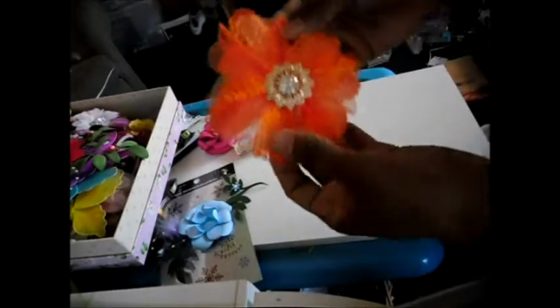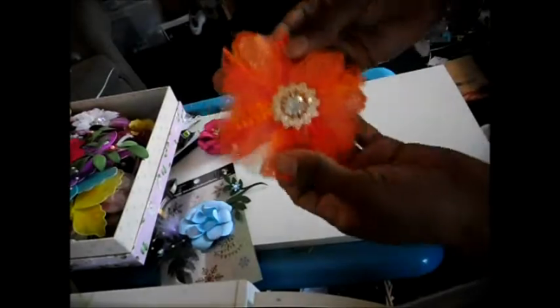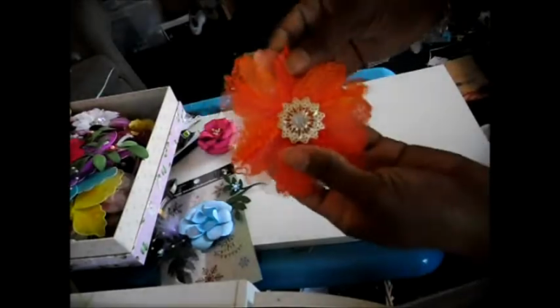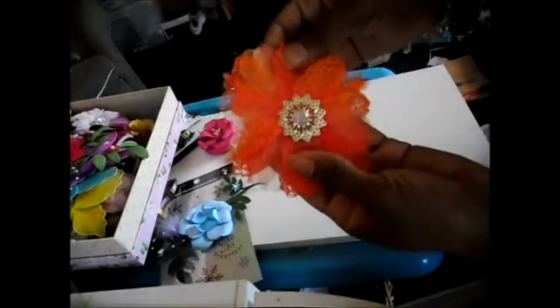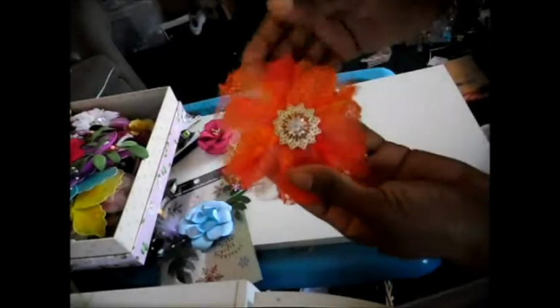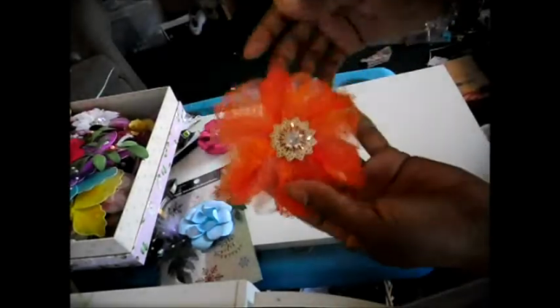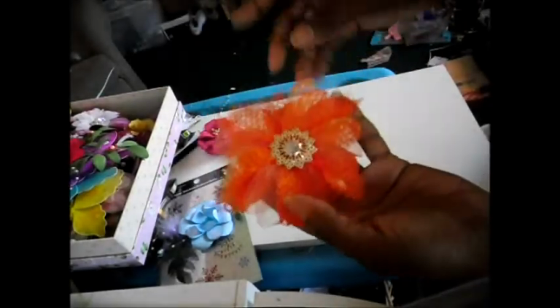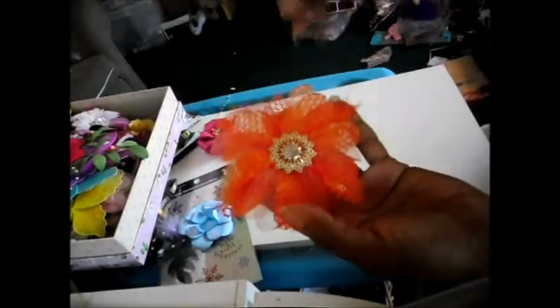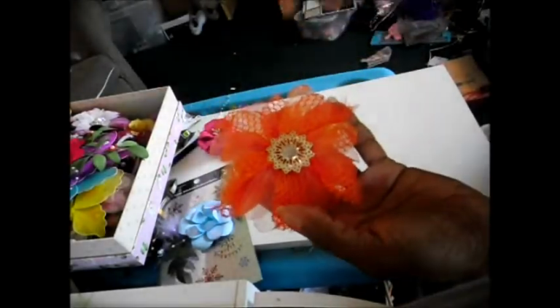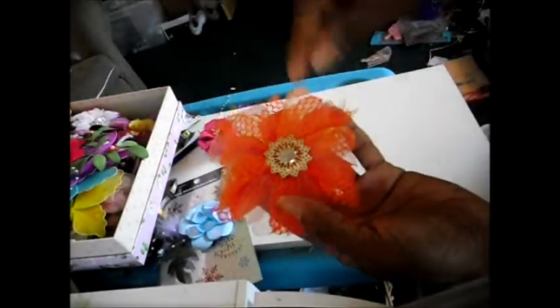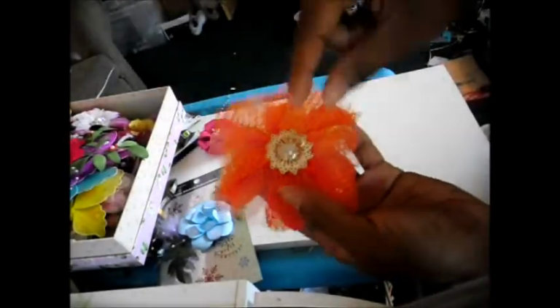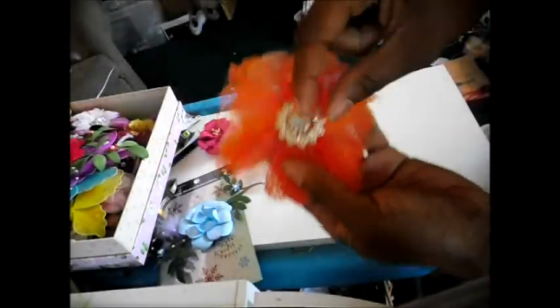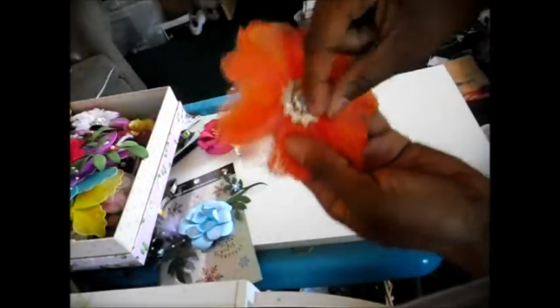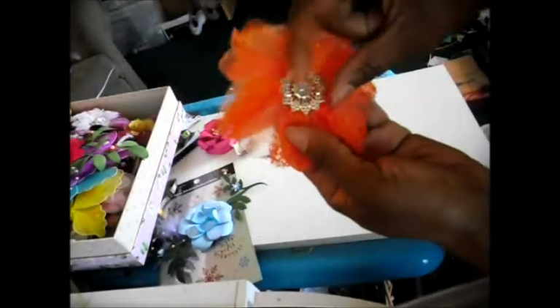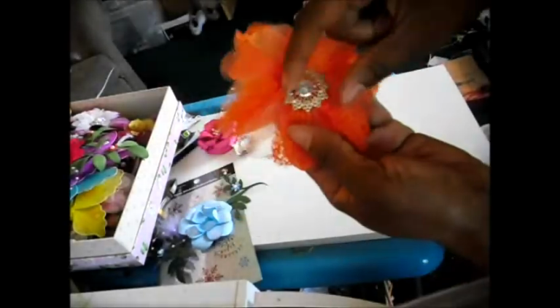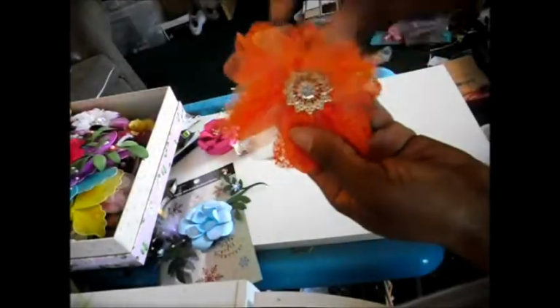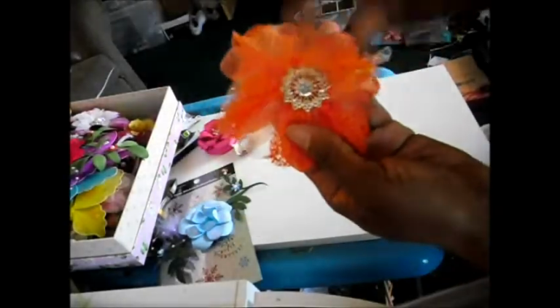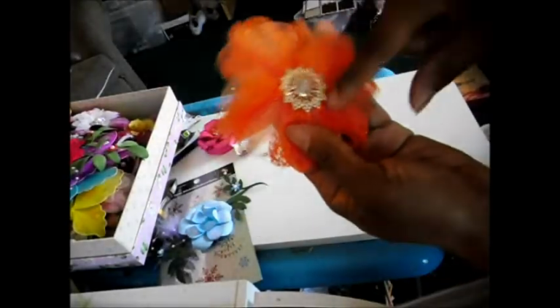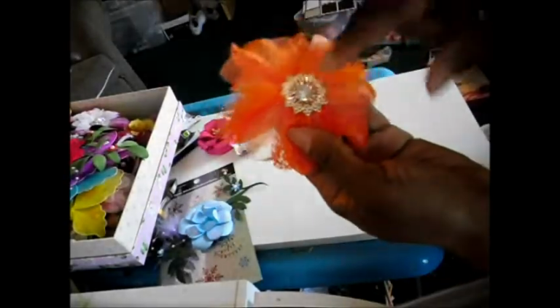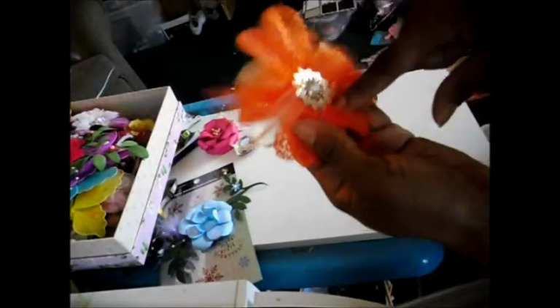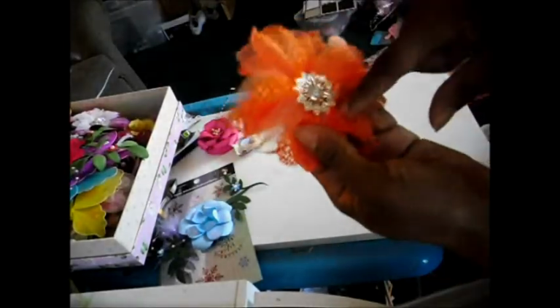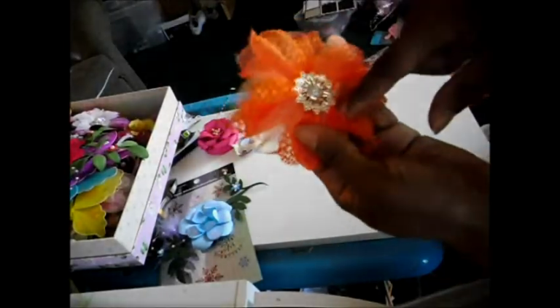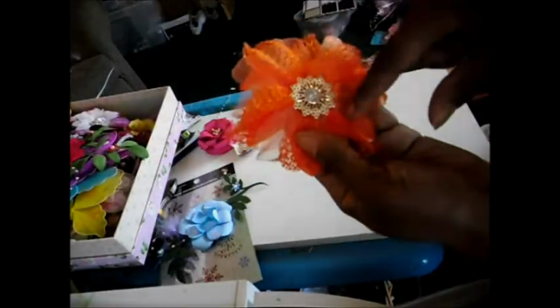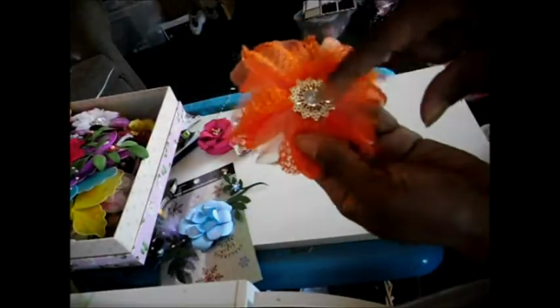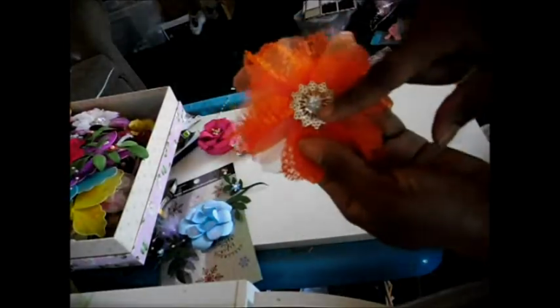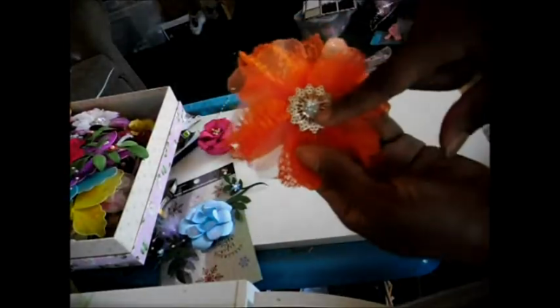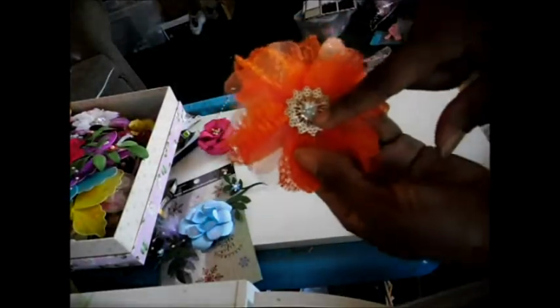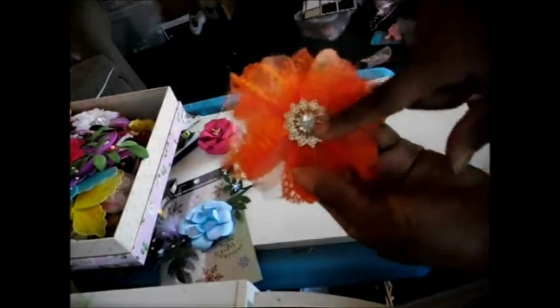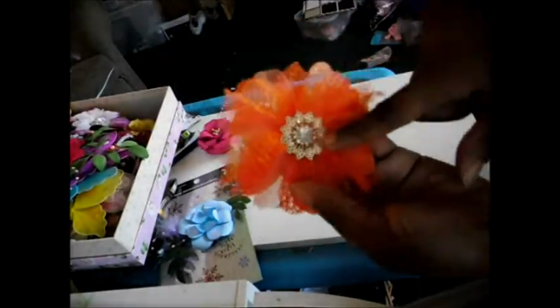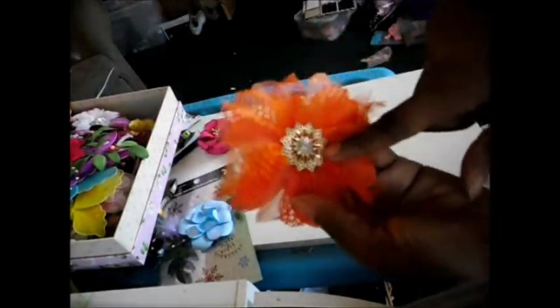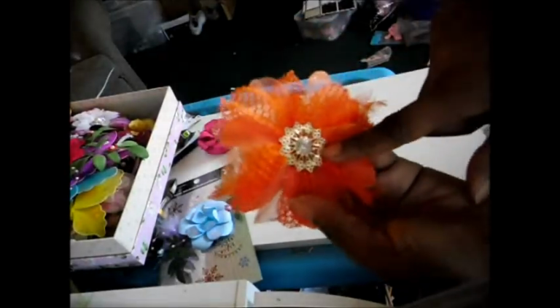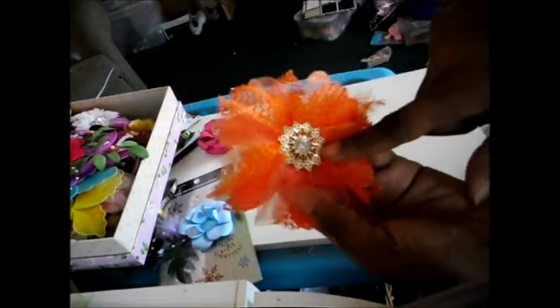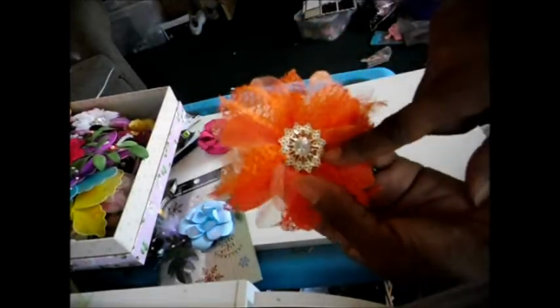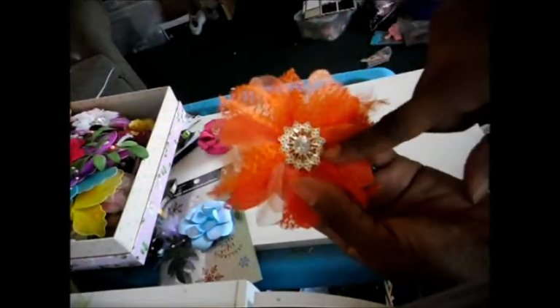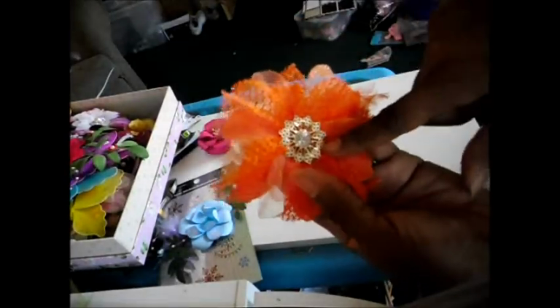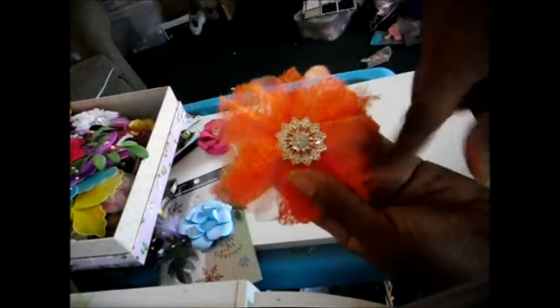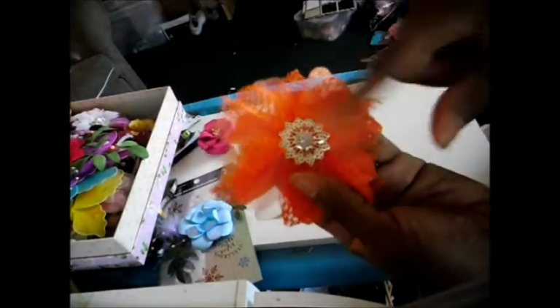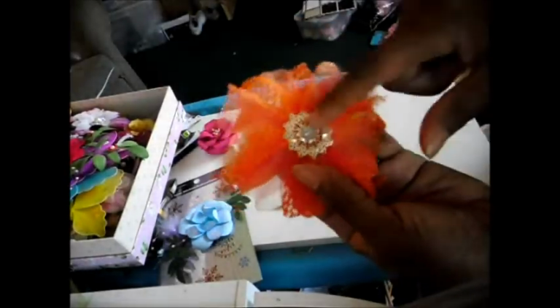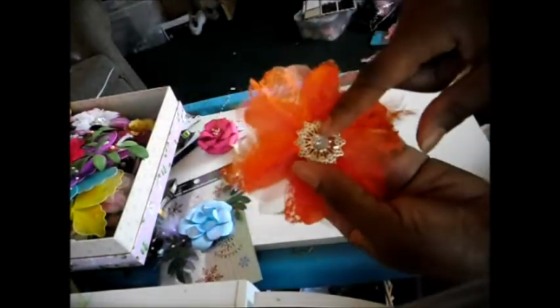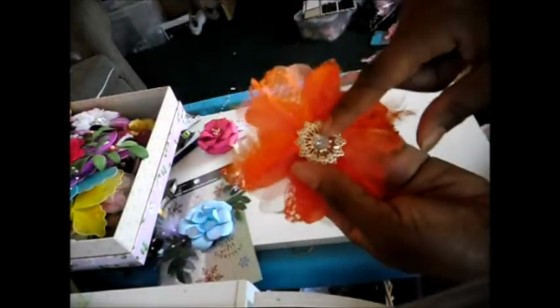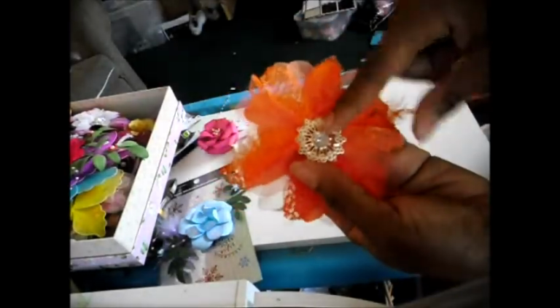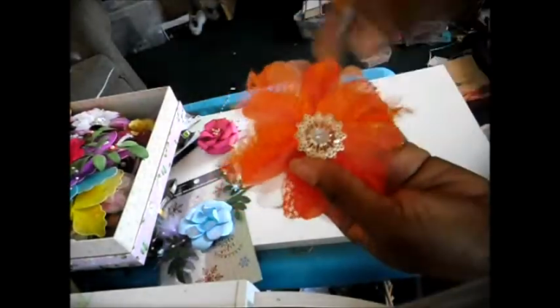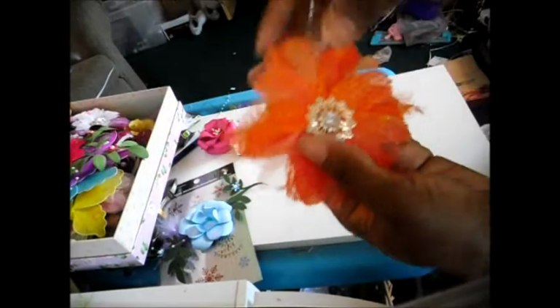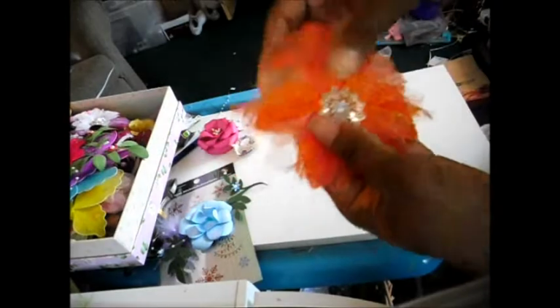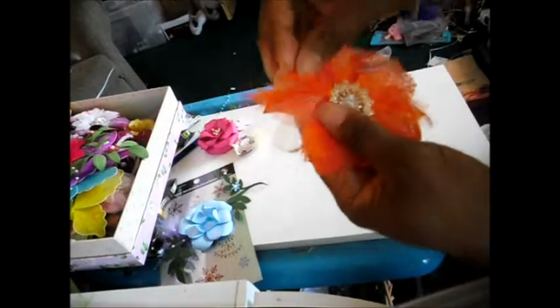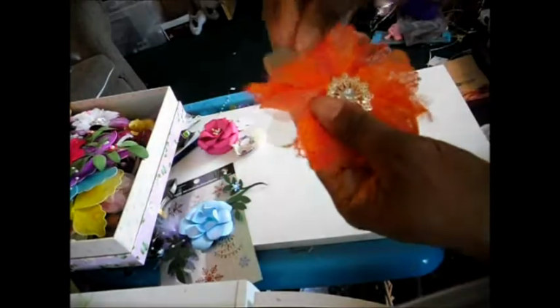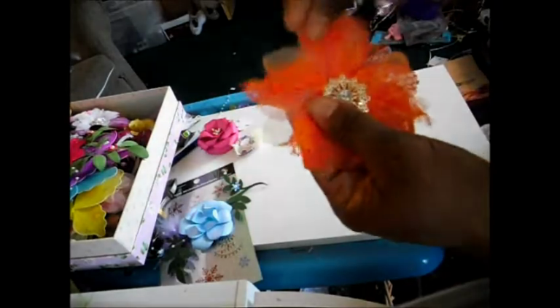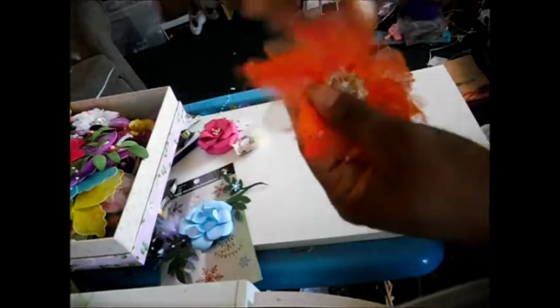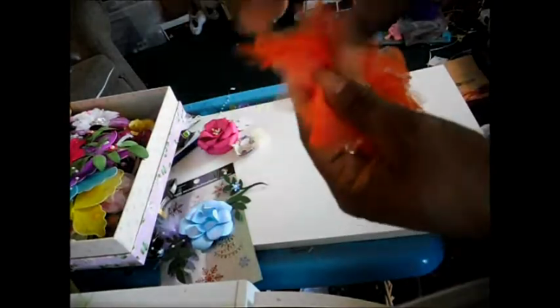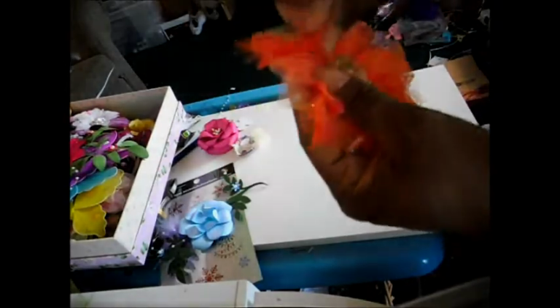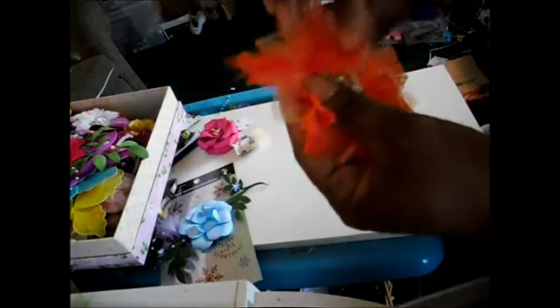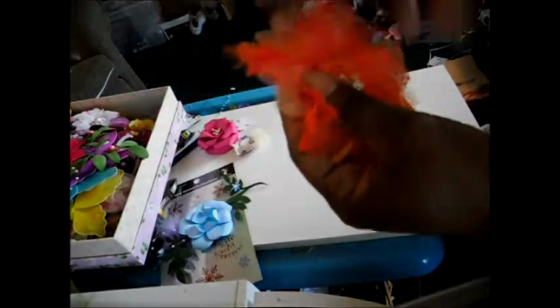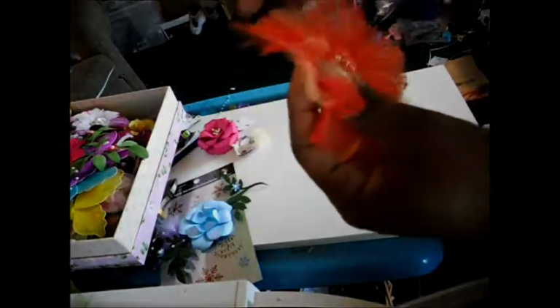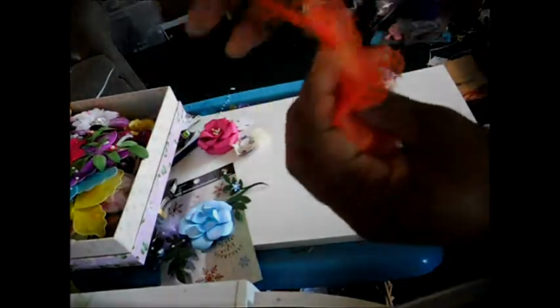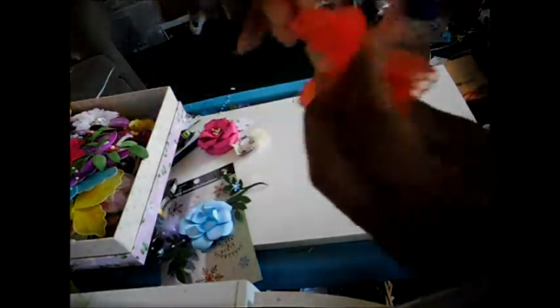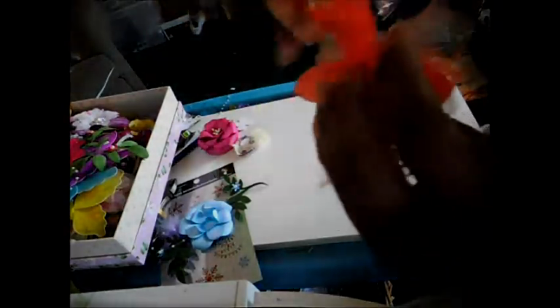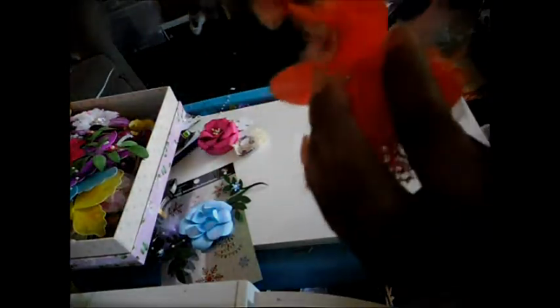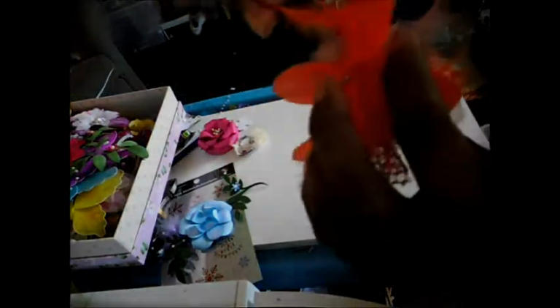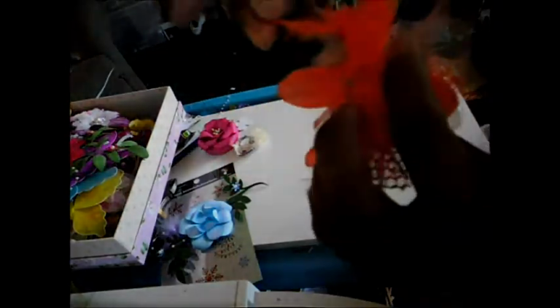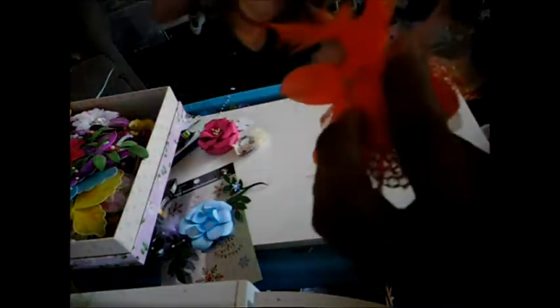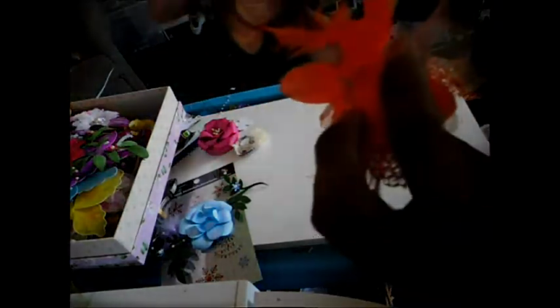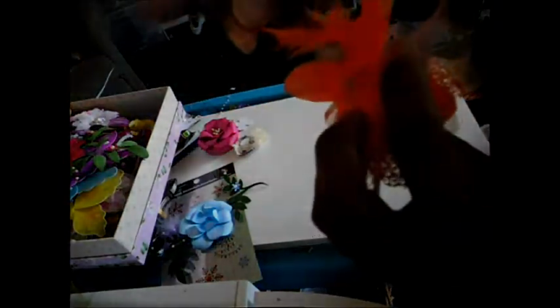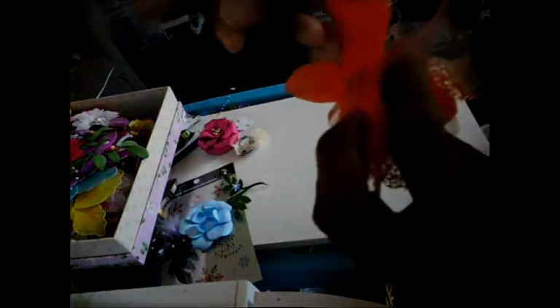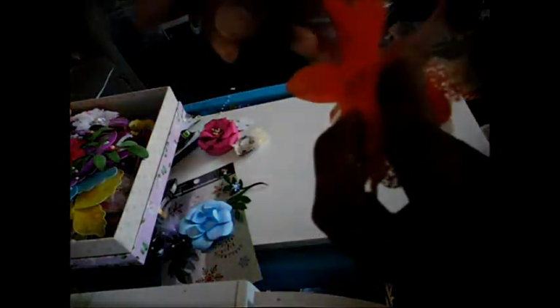It's a really pretty bright orange, and I added an earring to the center of it, but this has feathers on it.